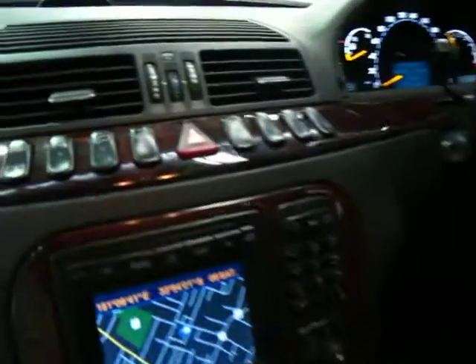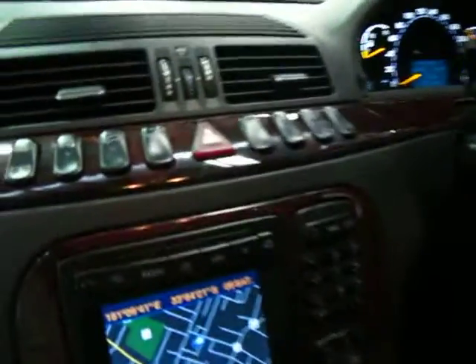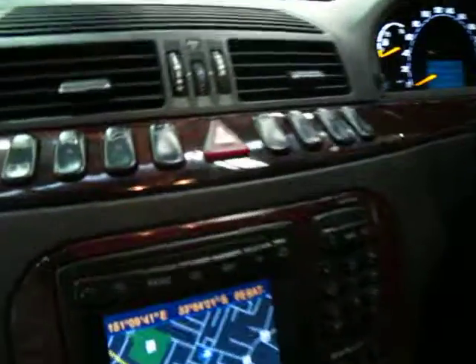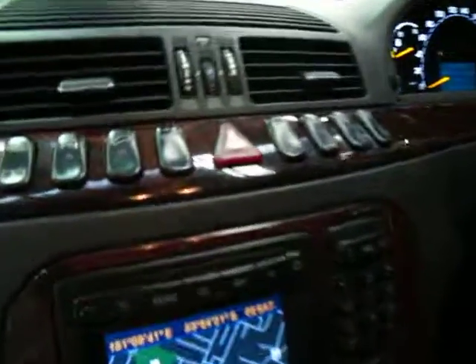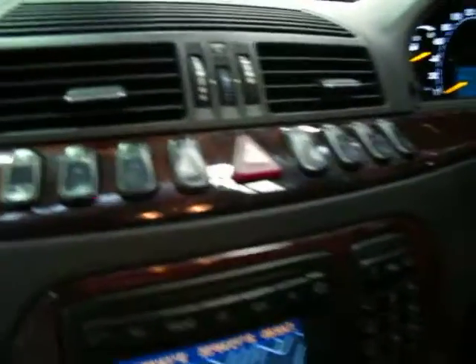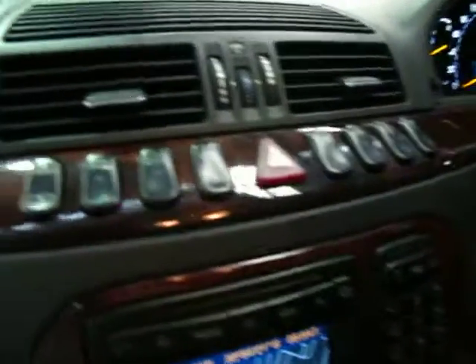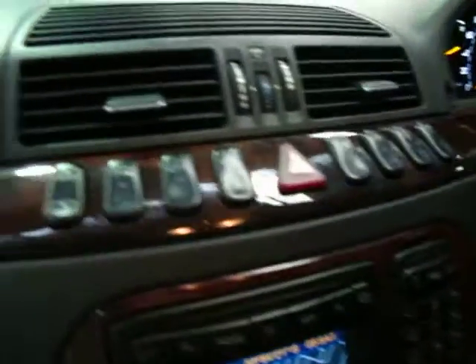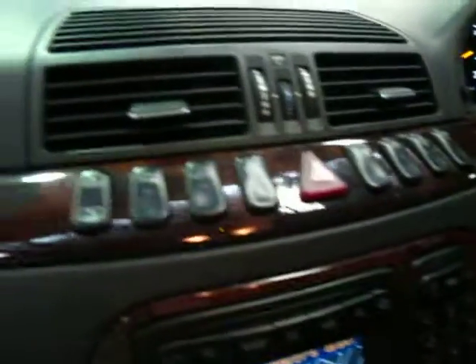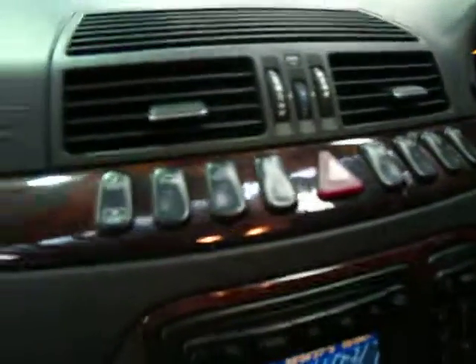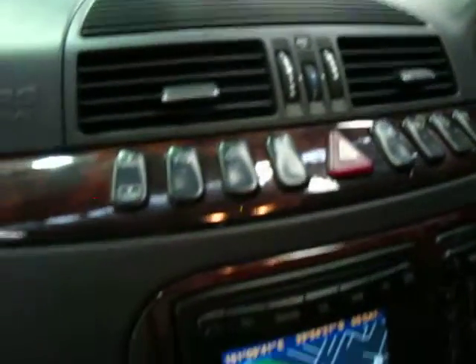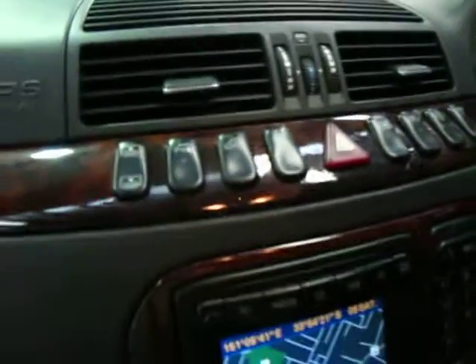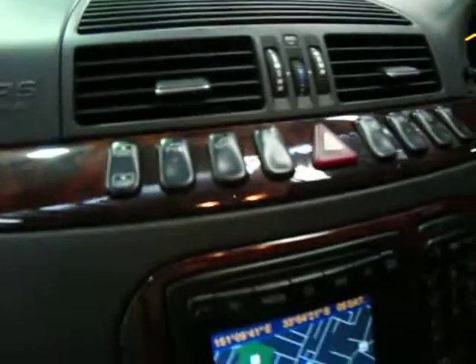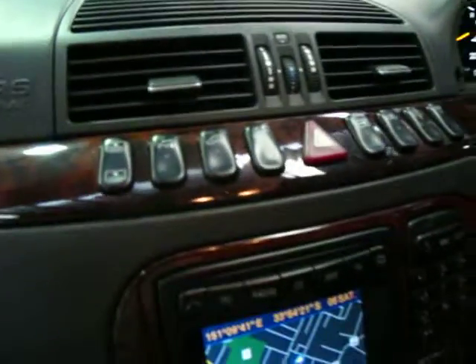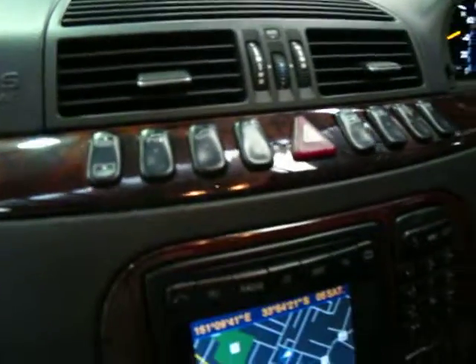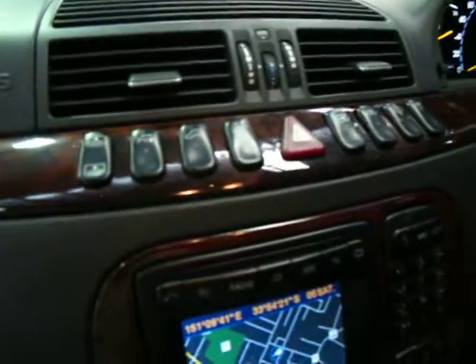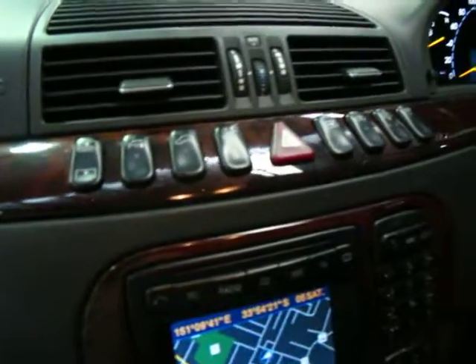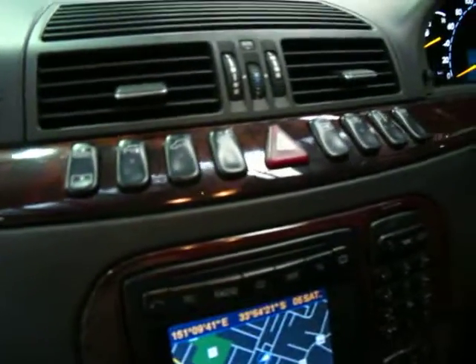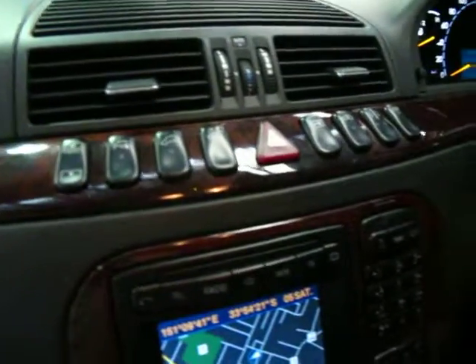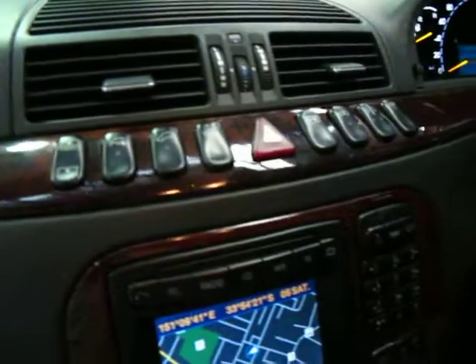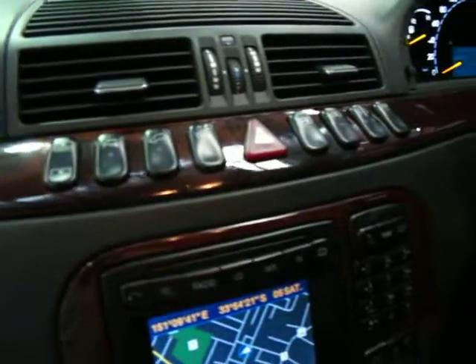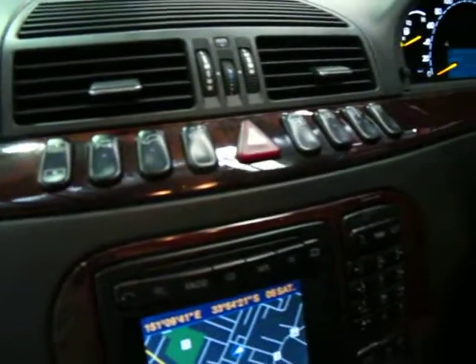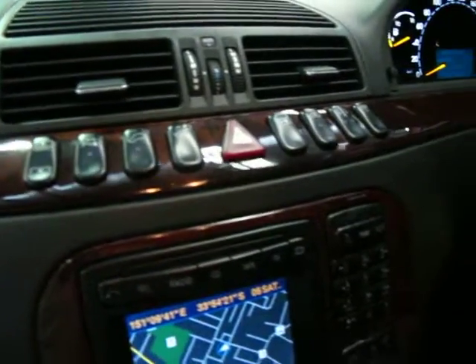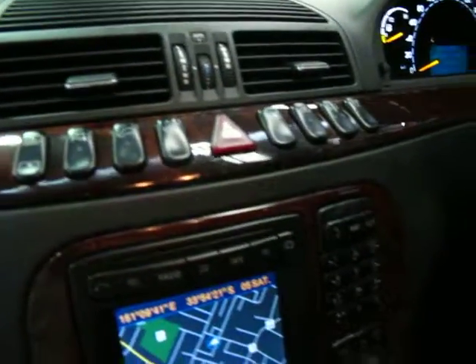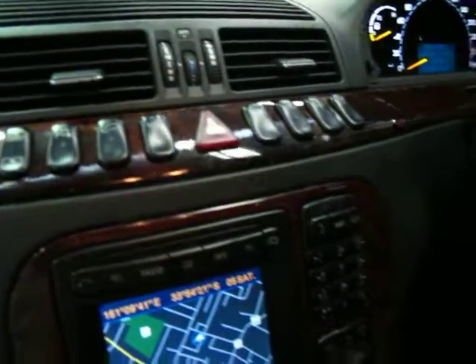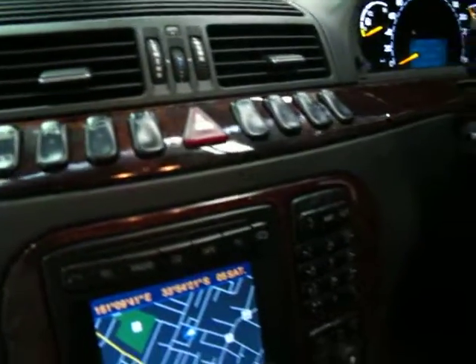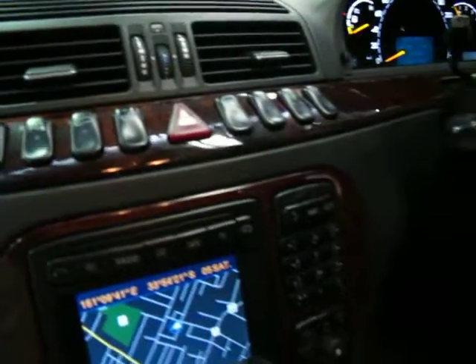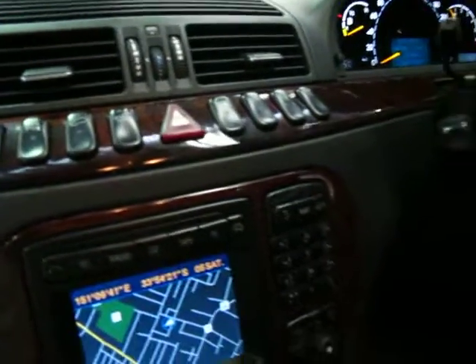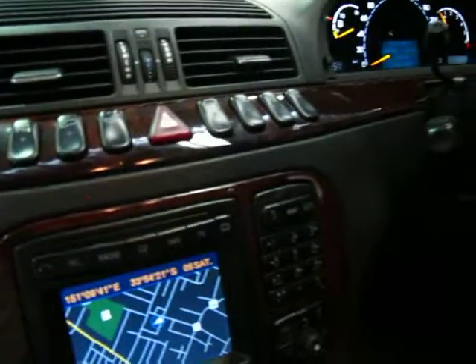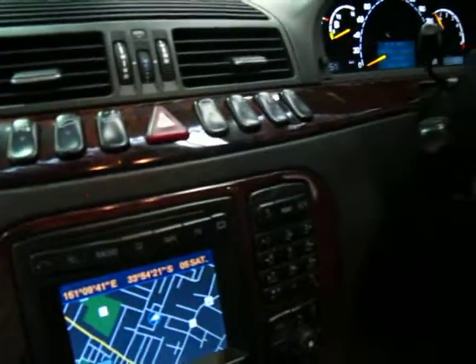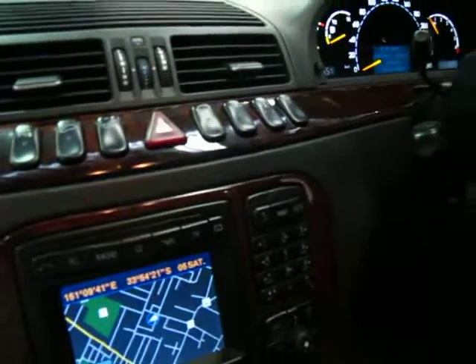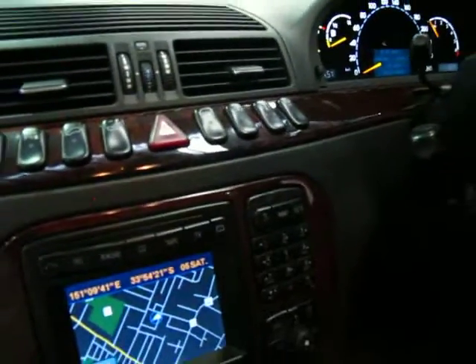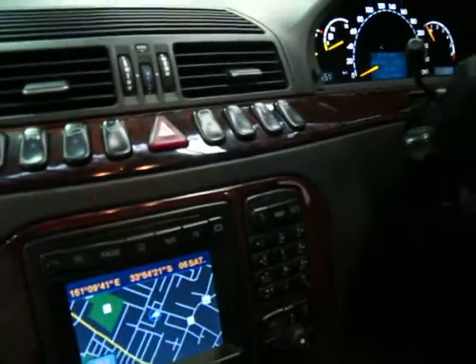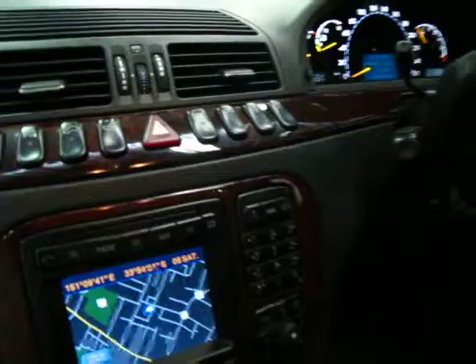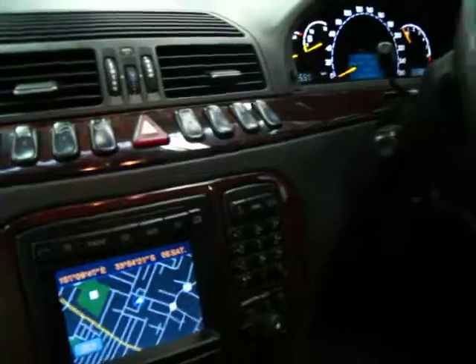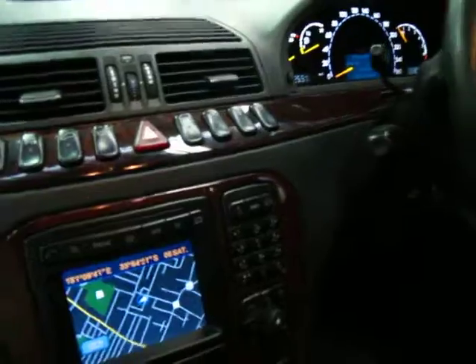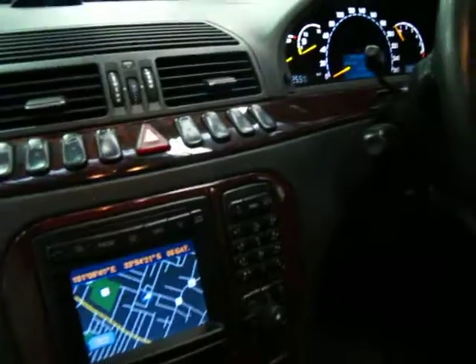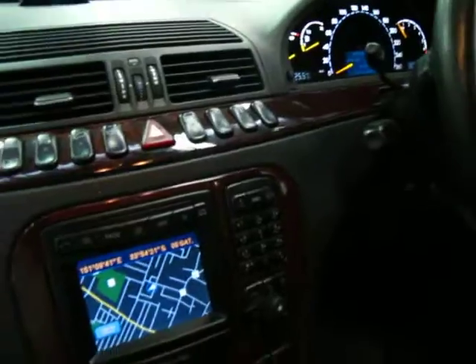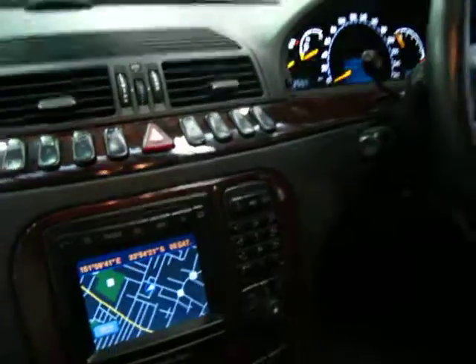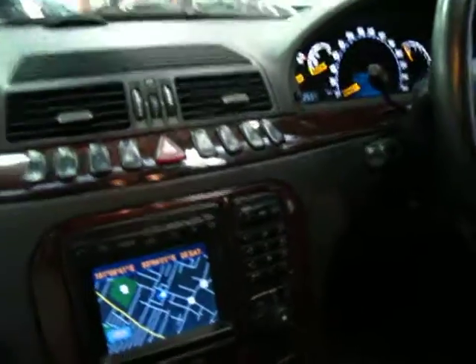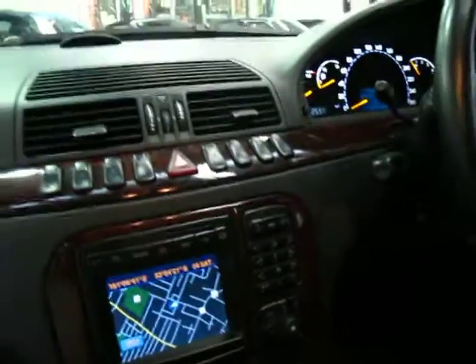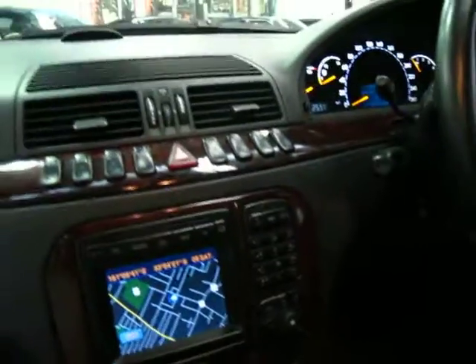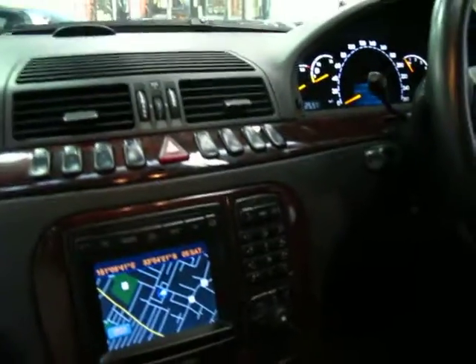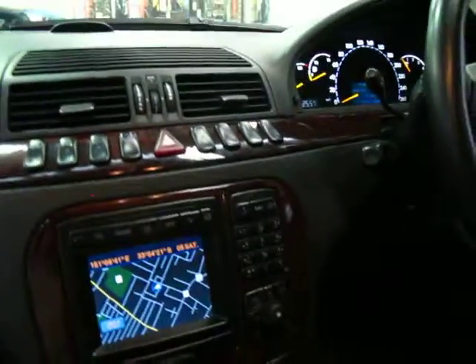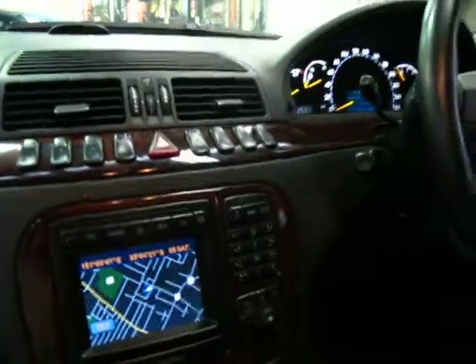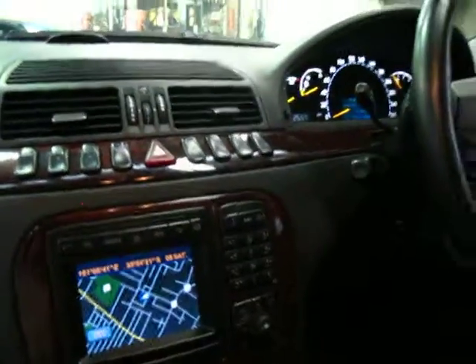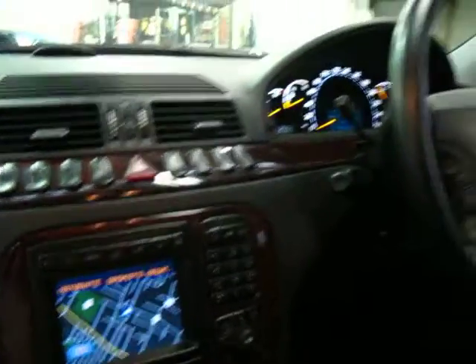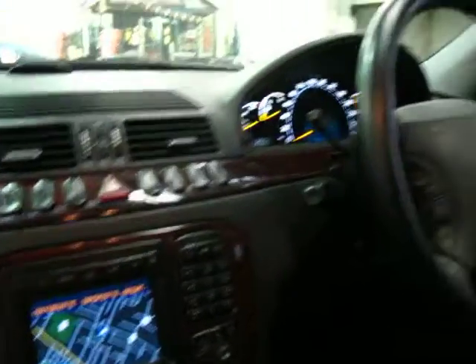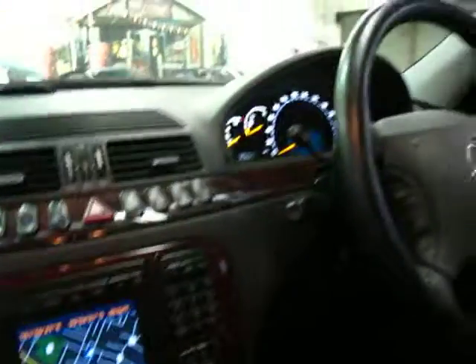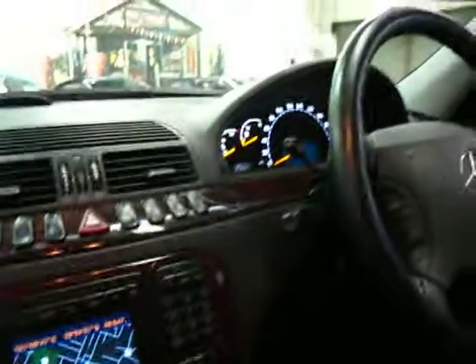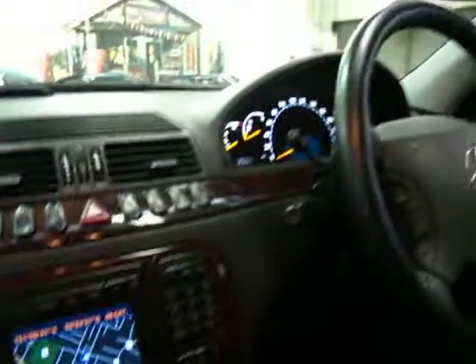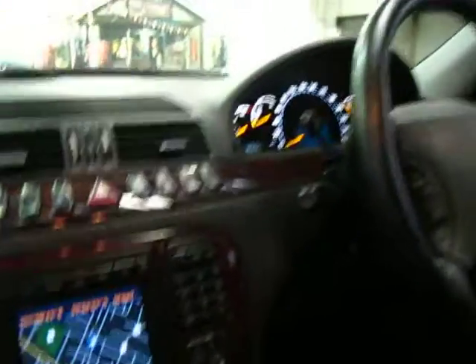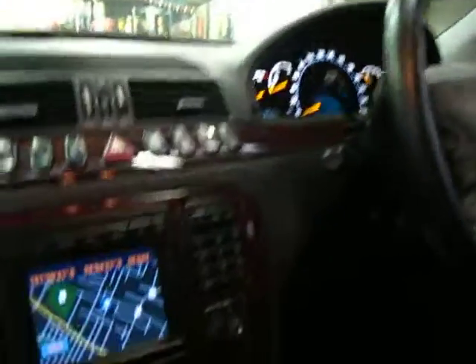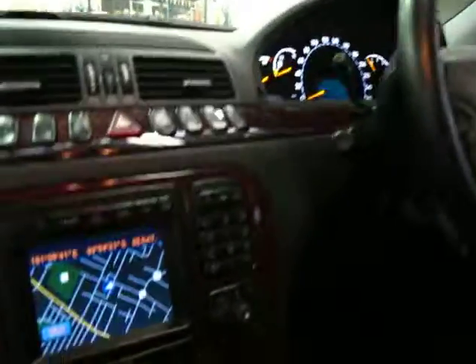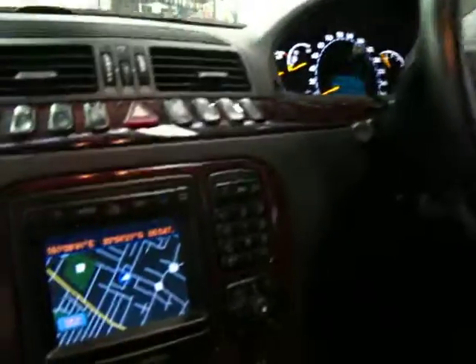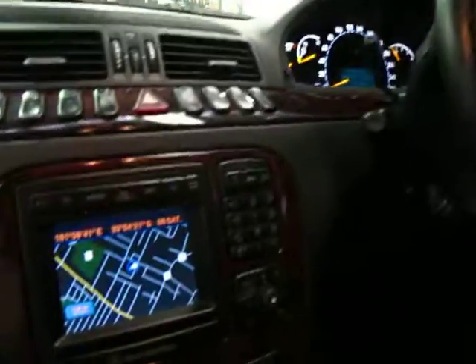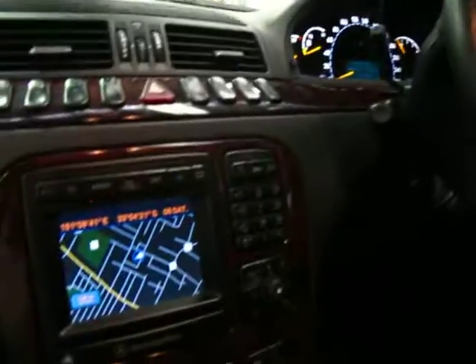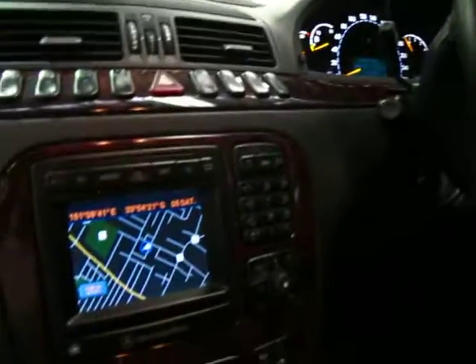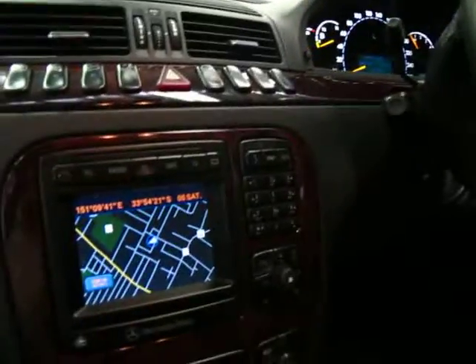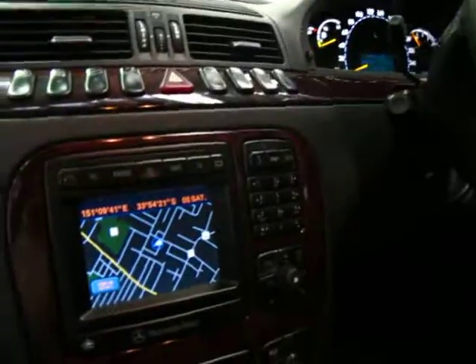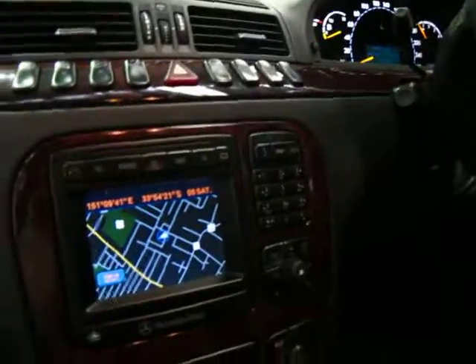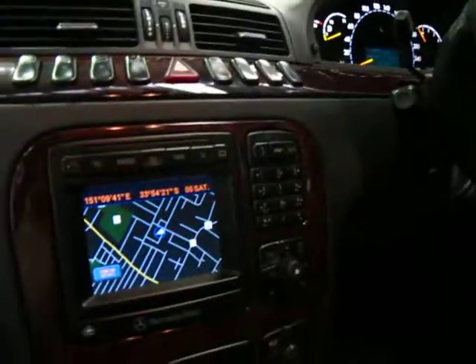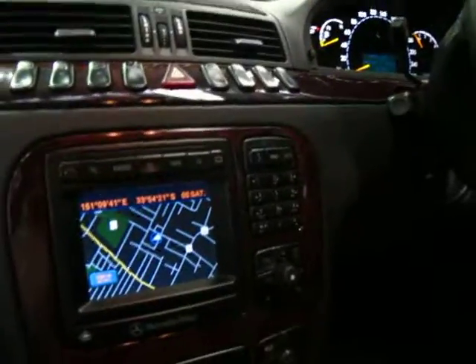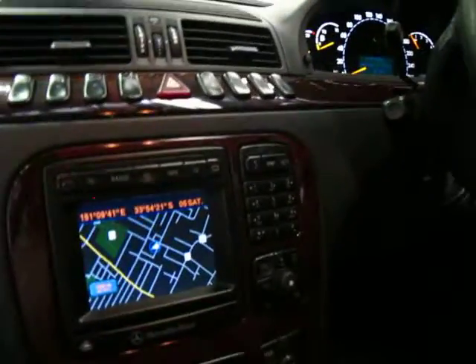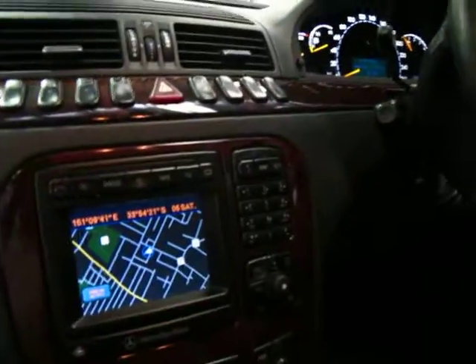As you can see up here, that's where you've got your rear blind control. You can adjust the suspension as well. This car does have navigation.